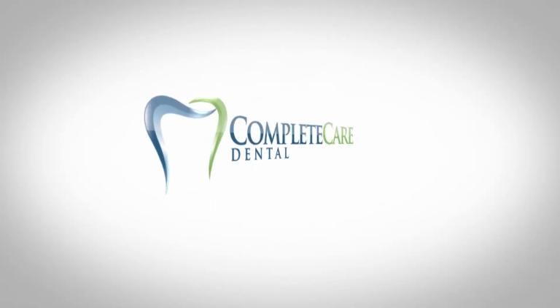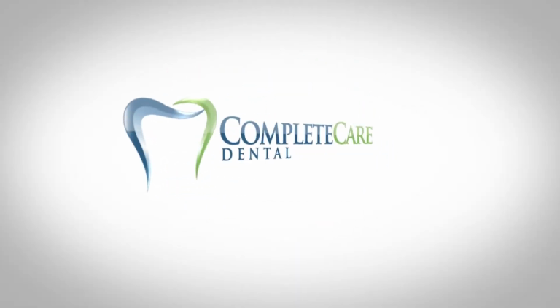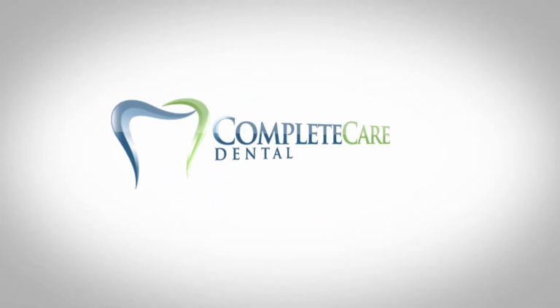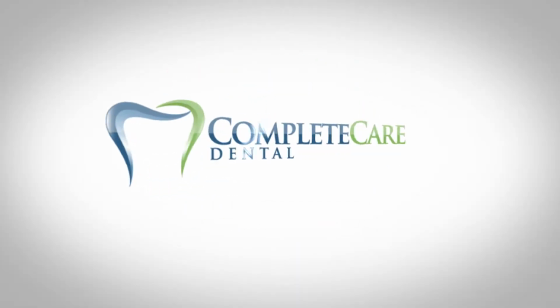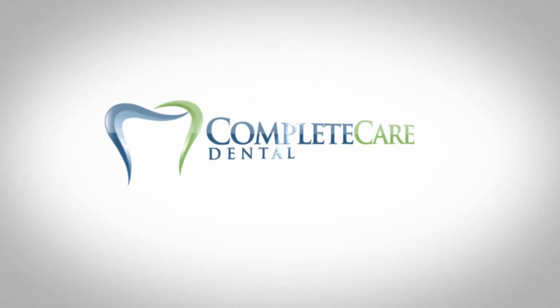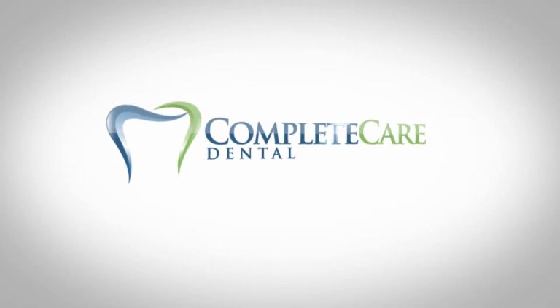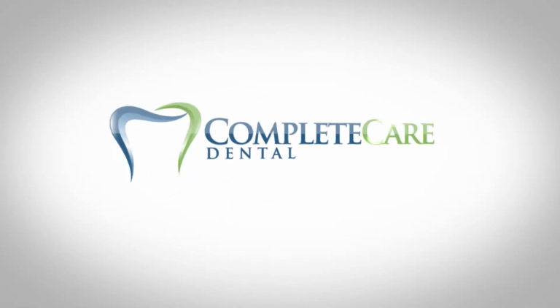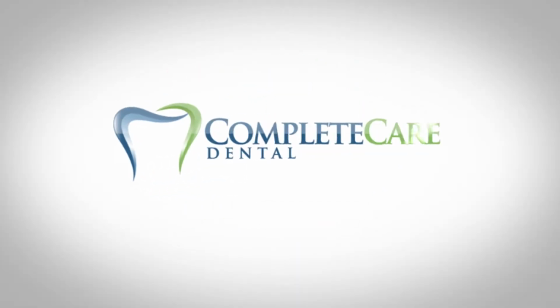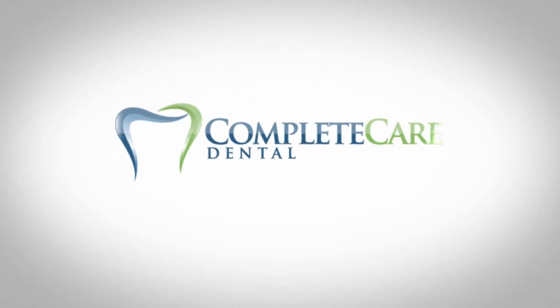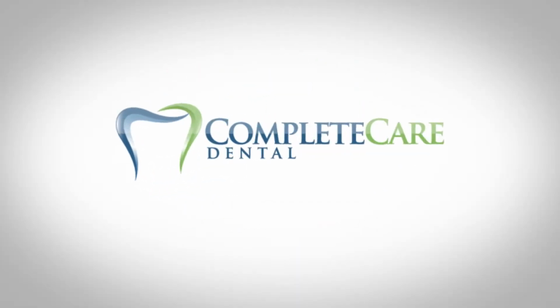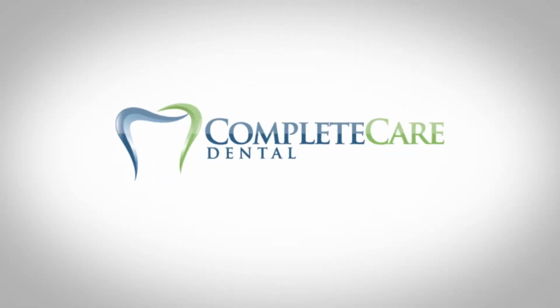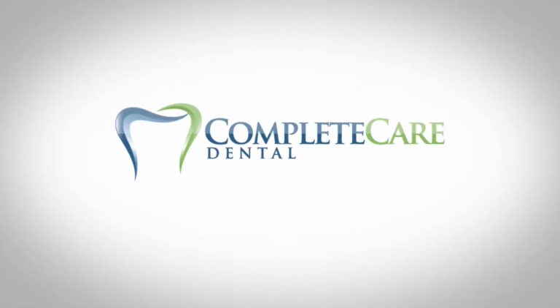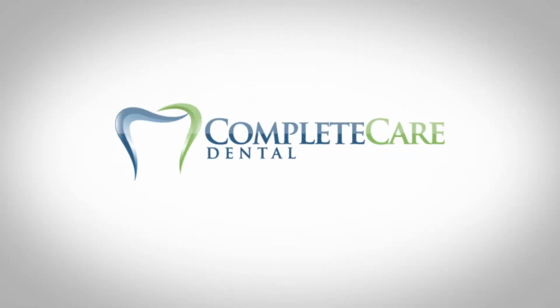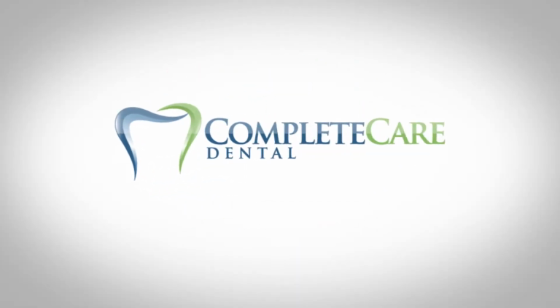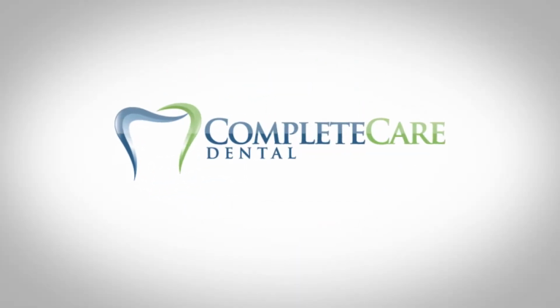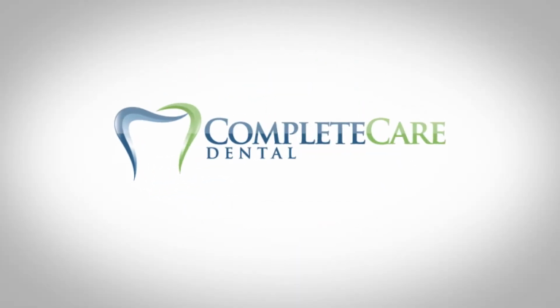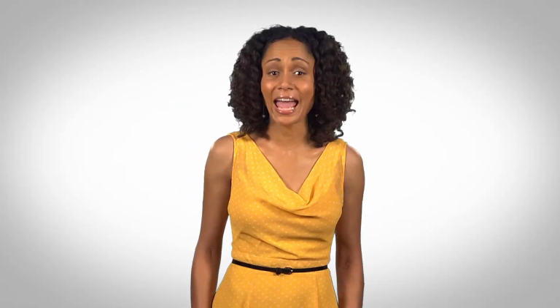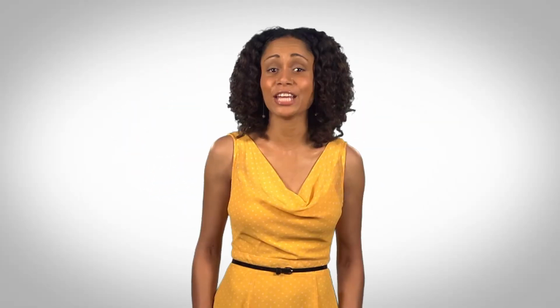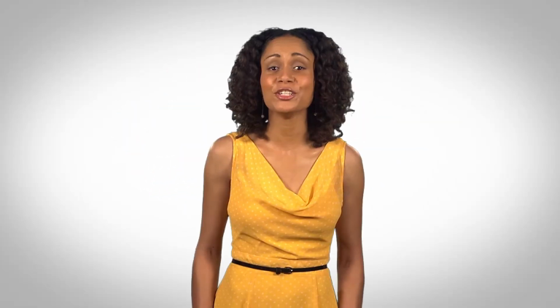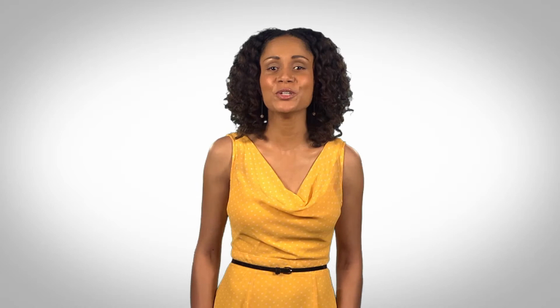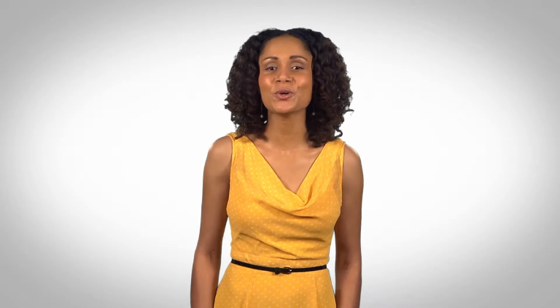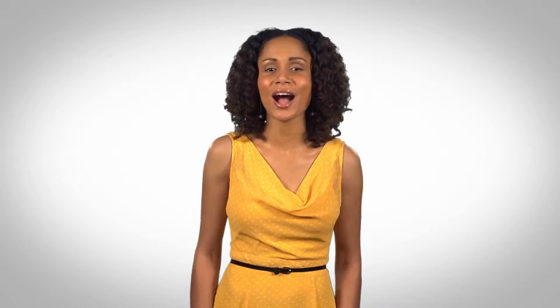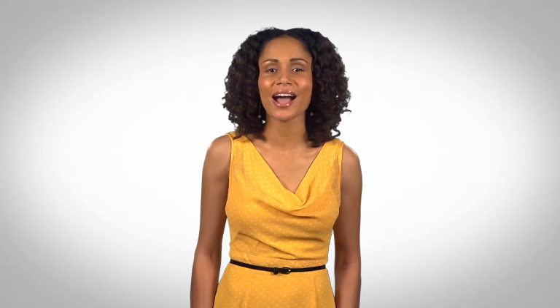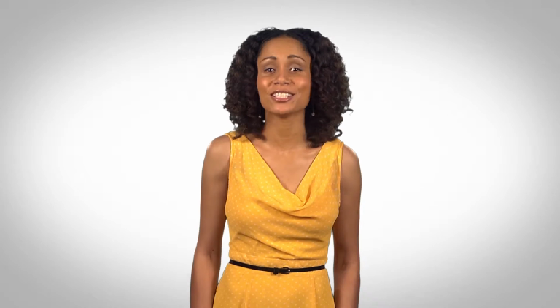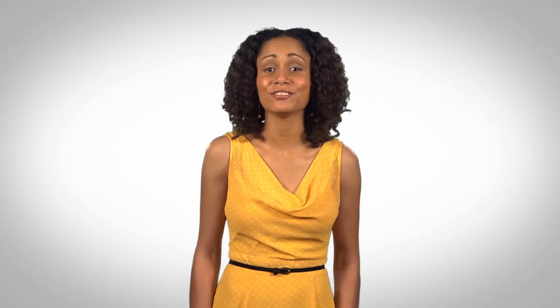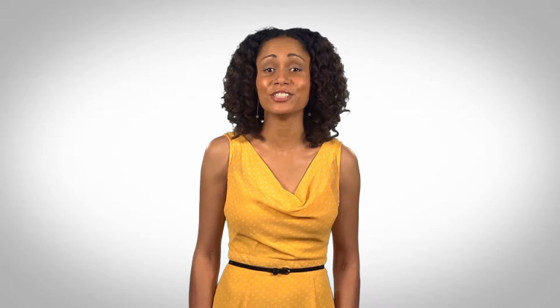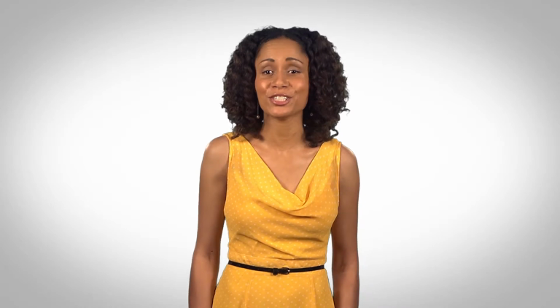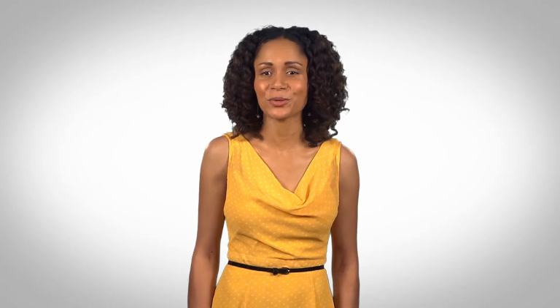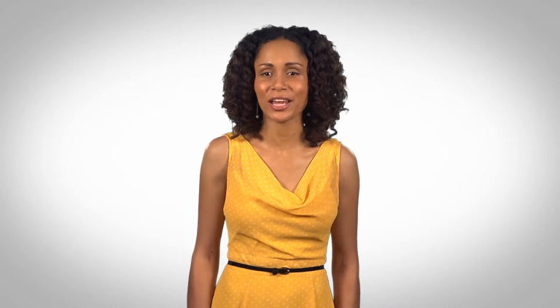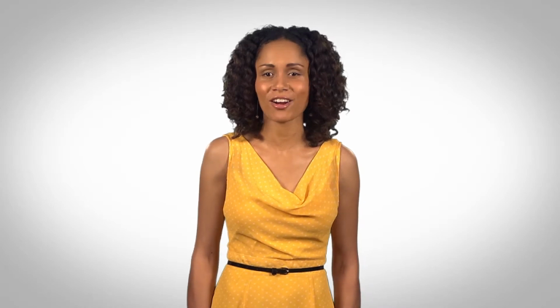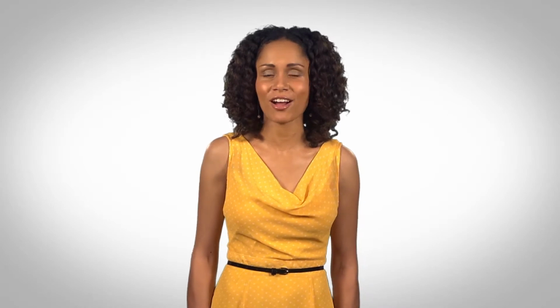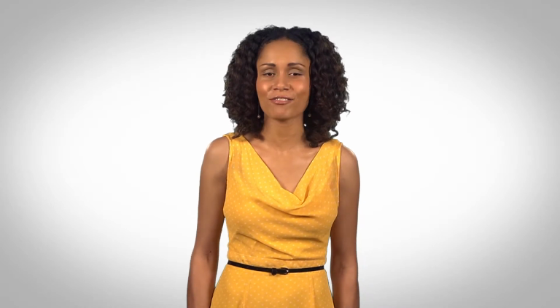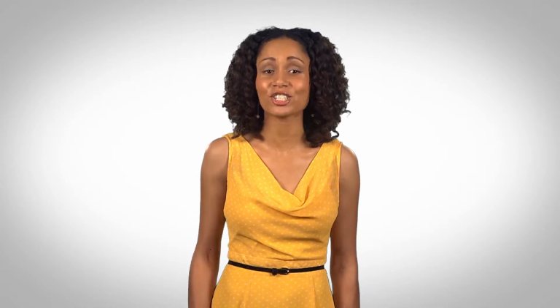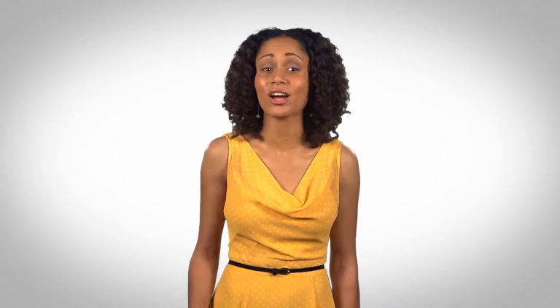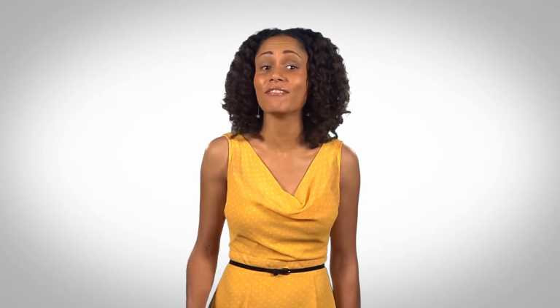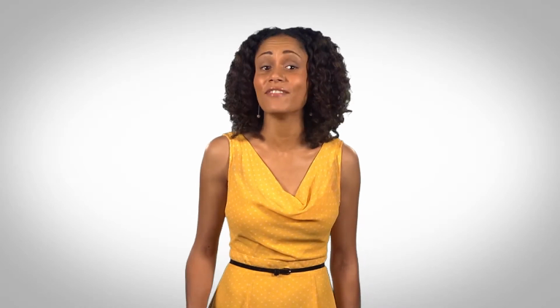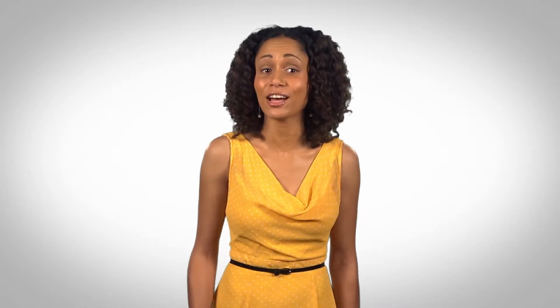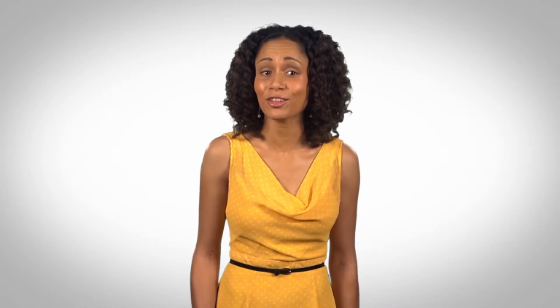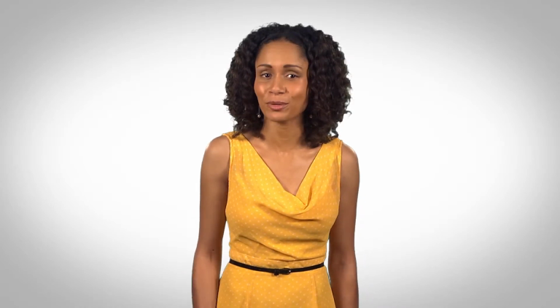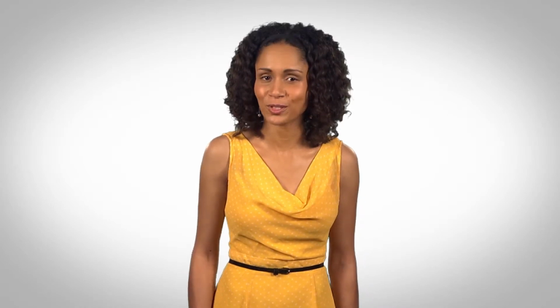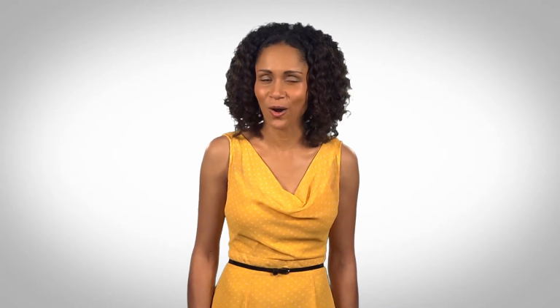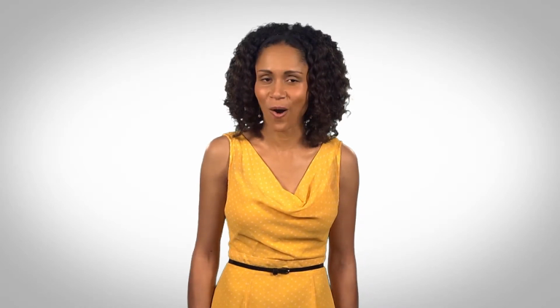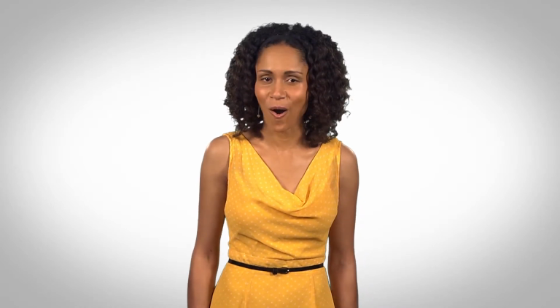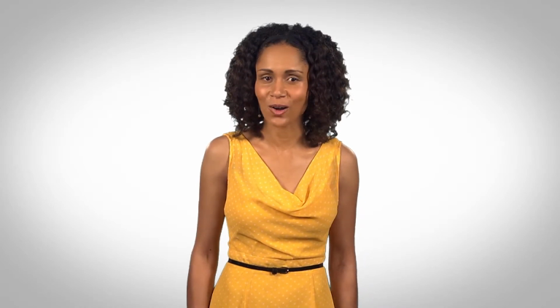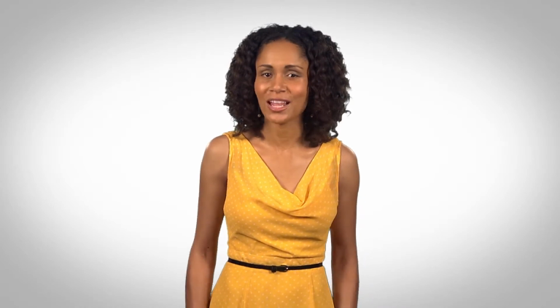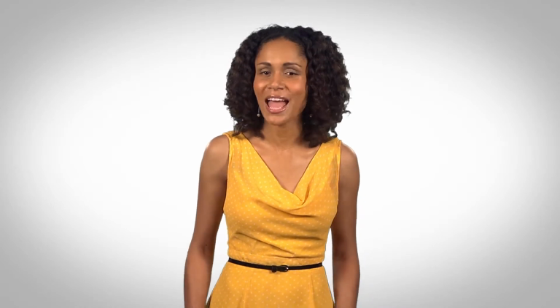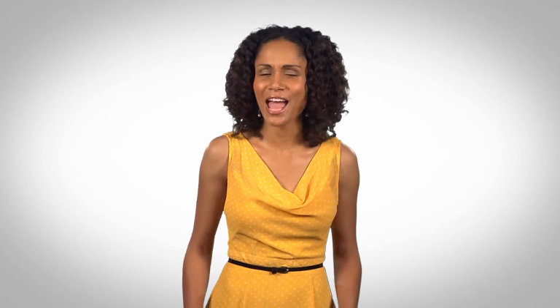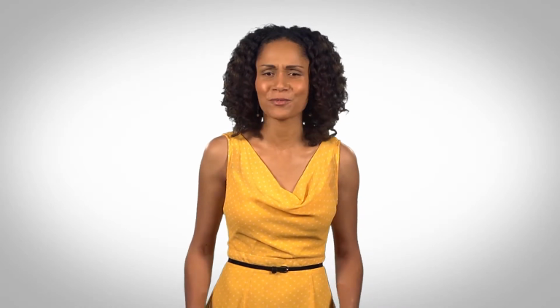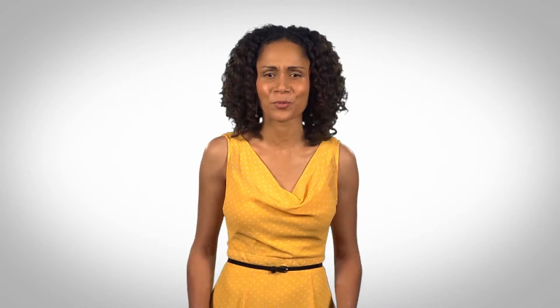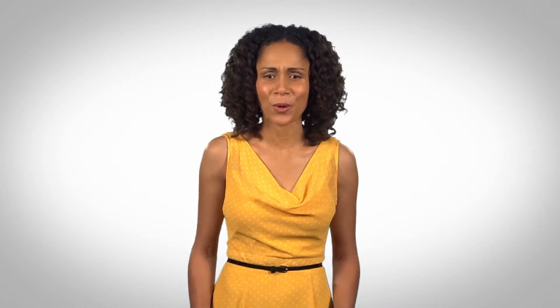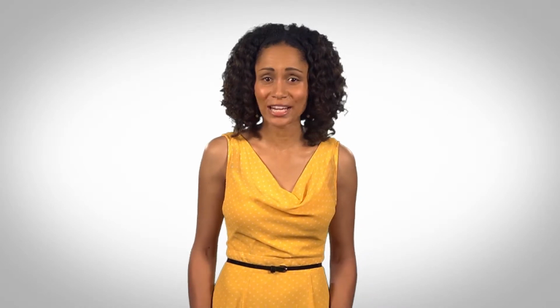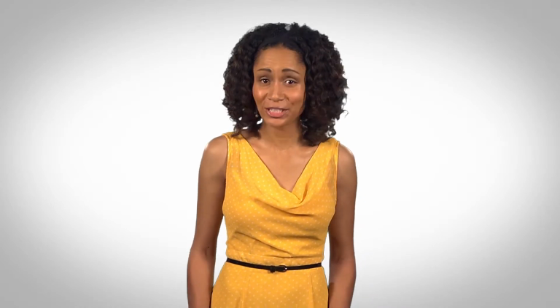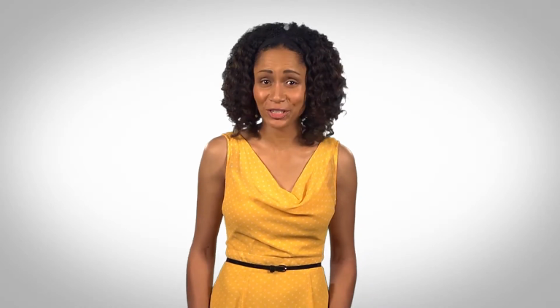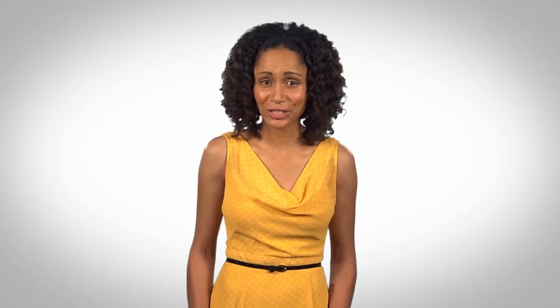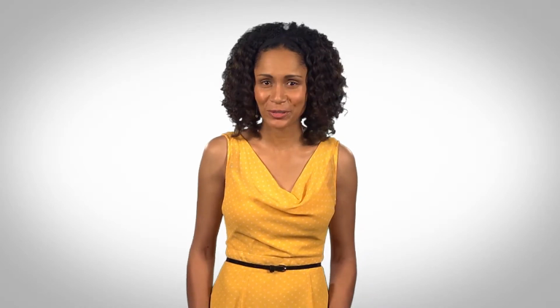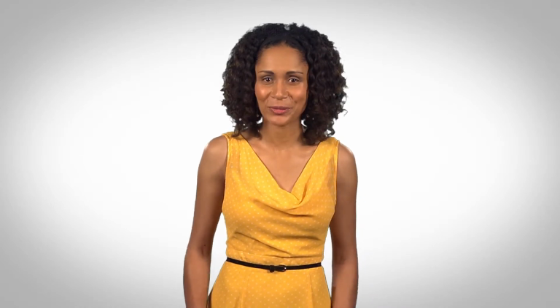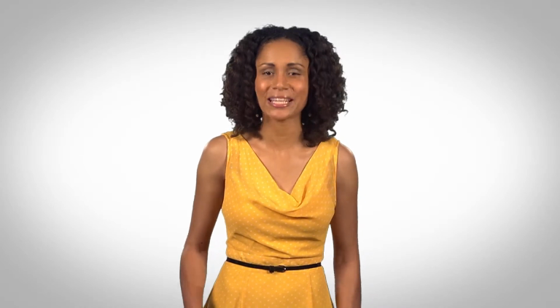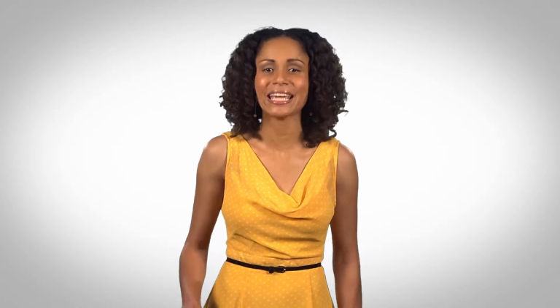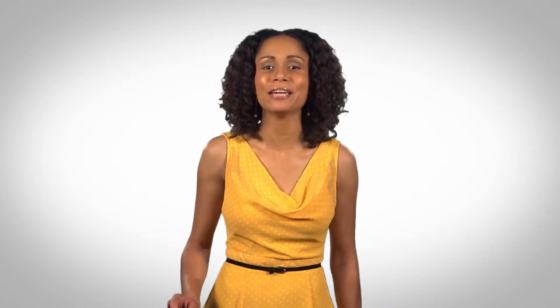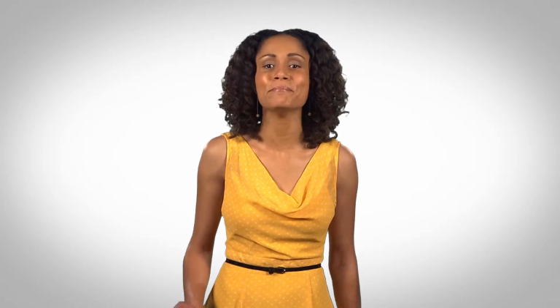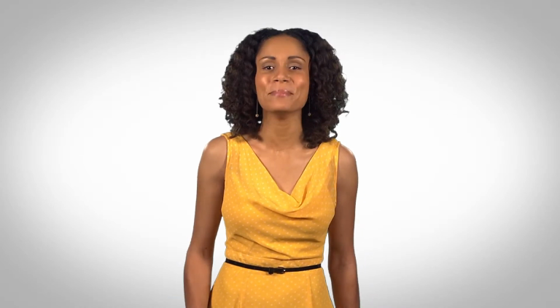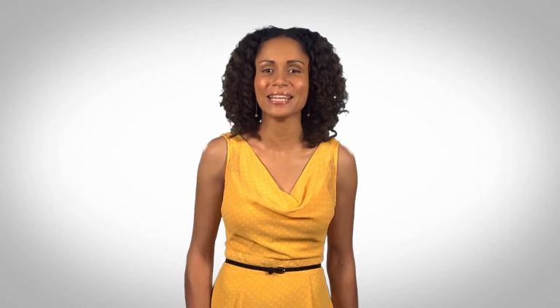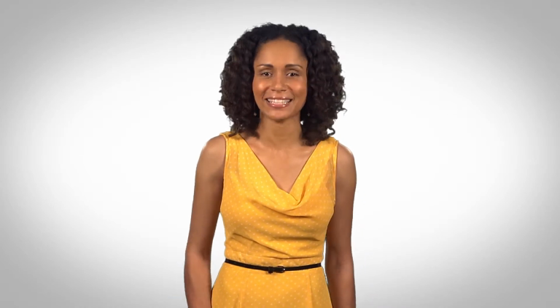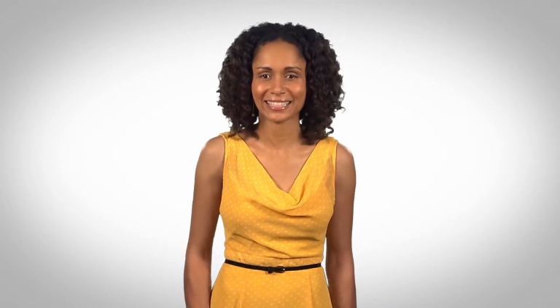Meet Complete Care Dental, a new kind of dental care coverage available to all and ready to use immediately.